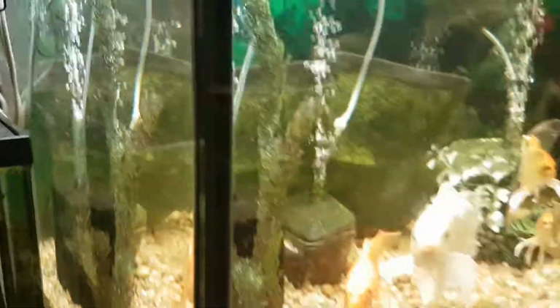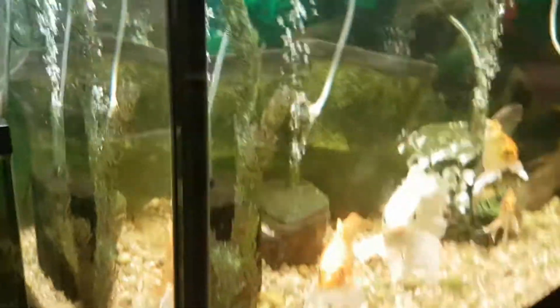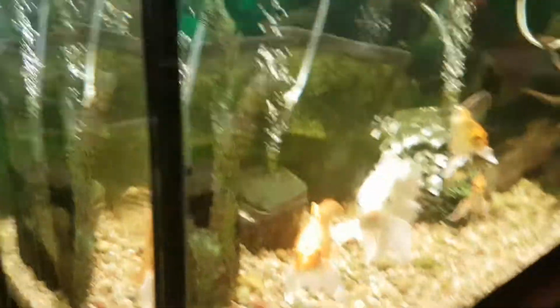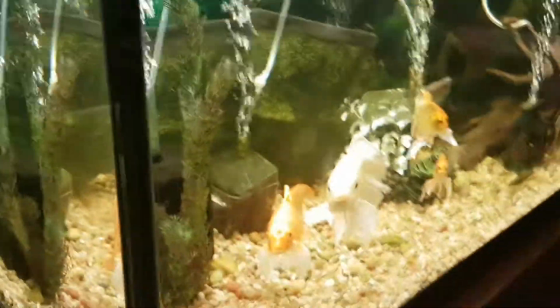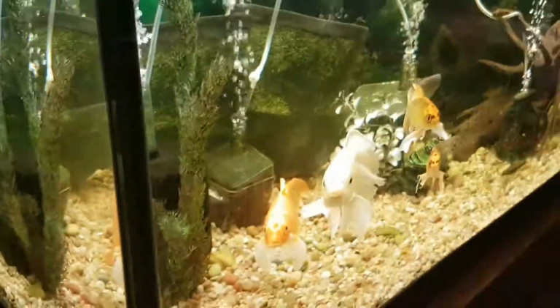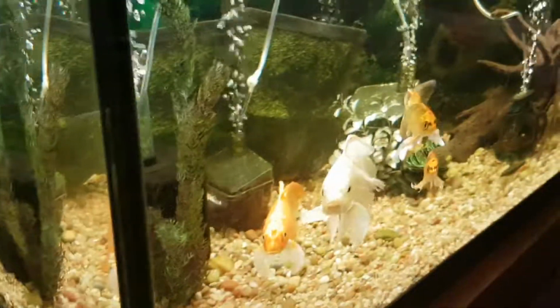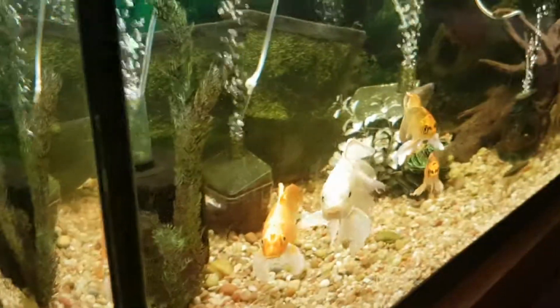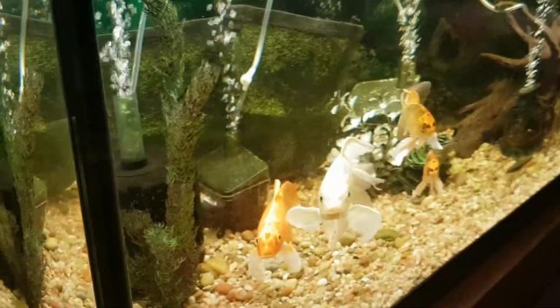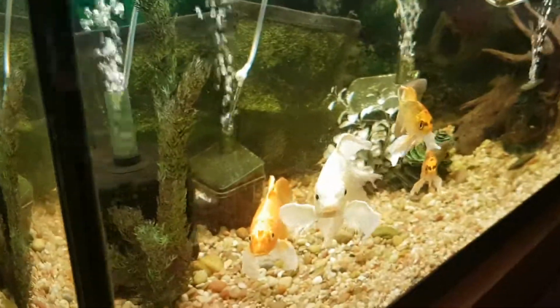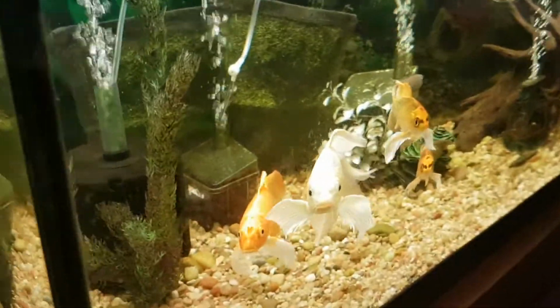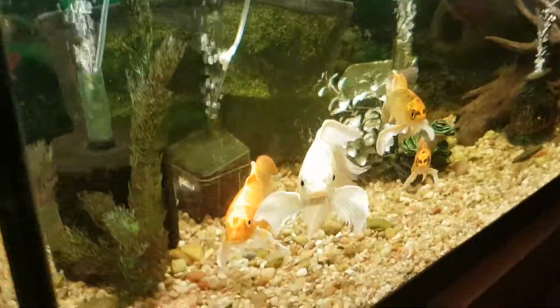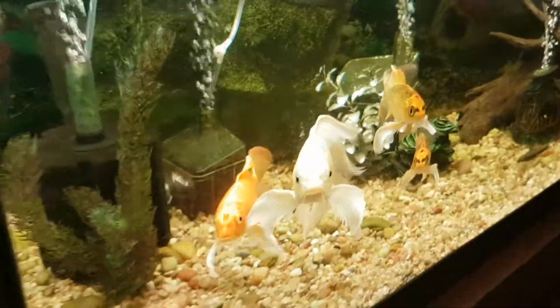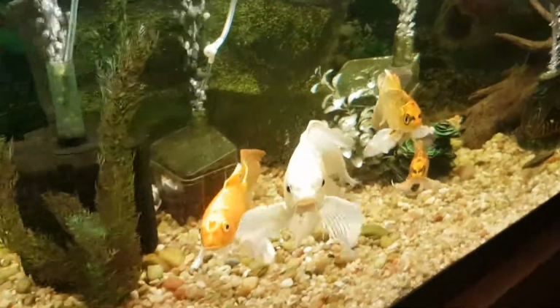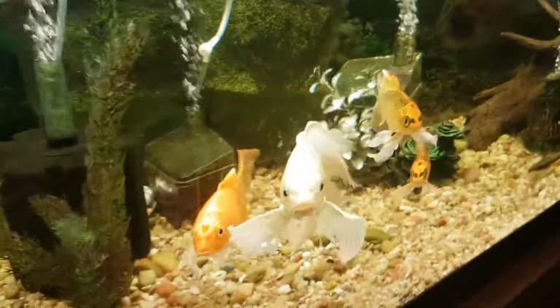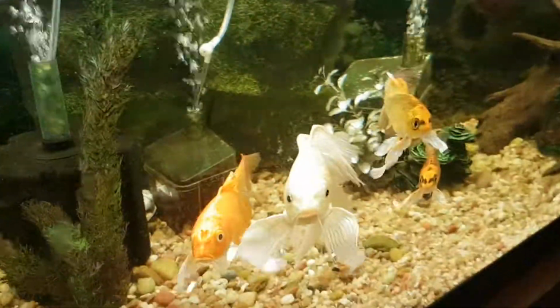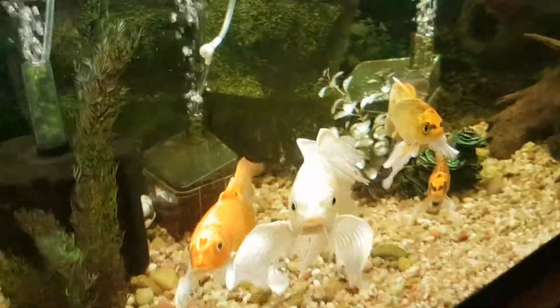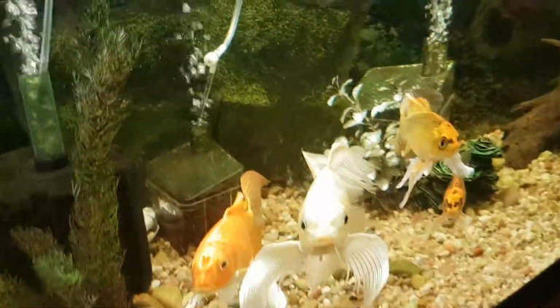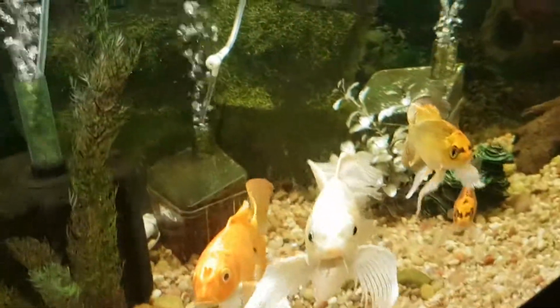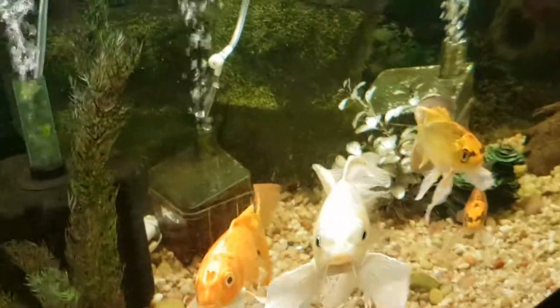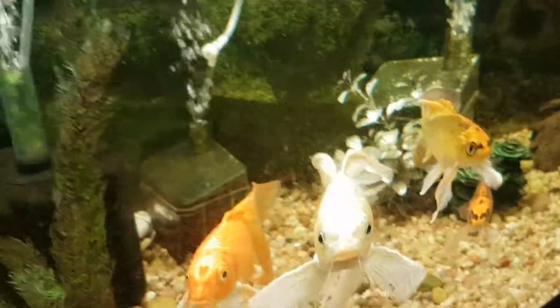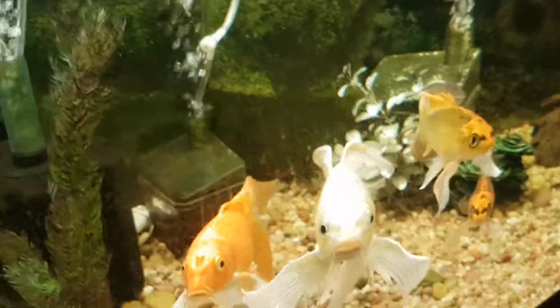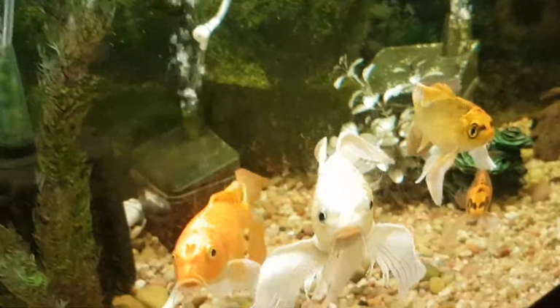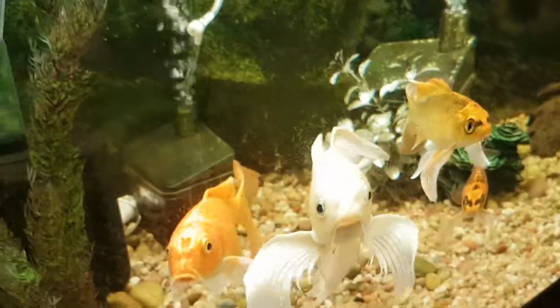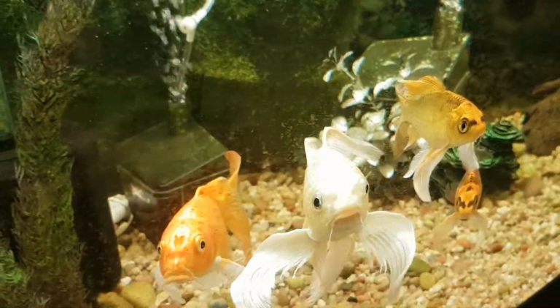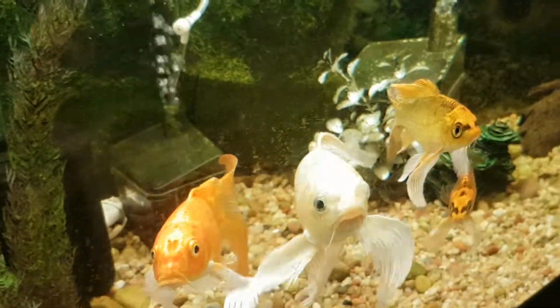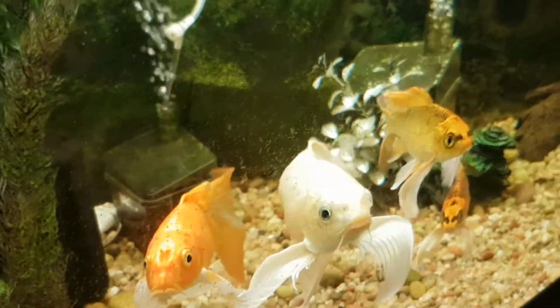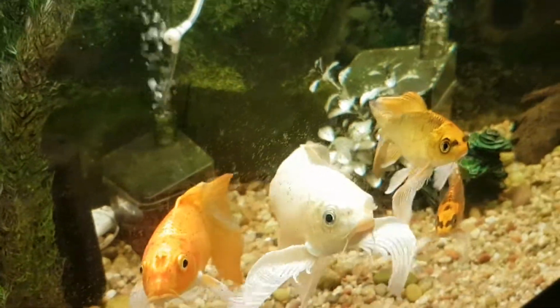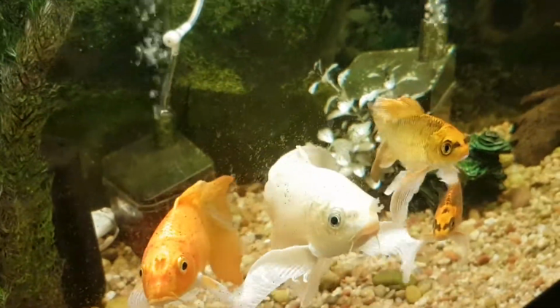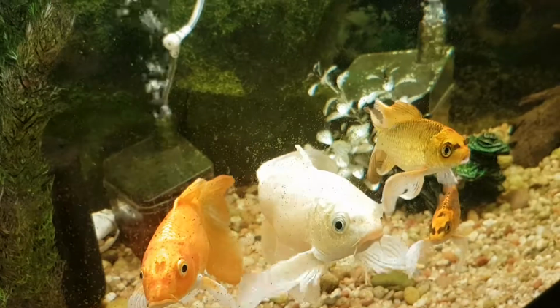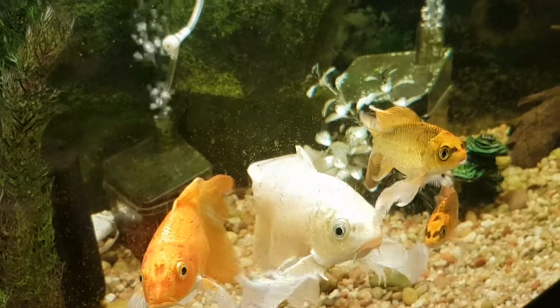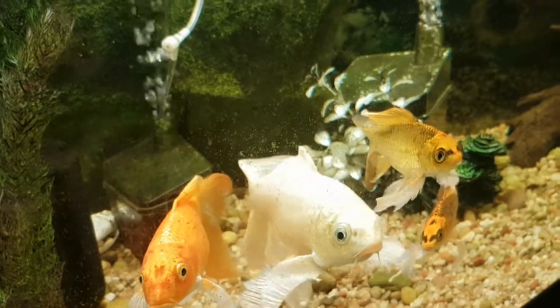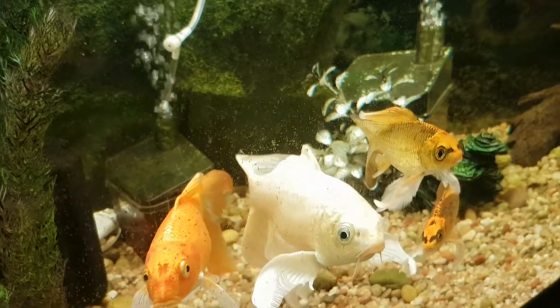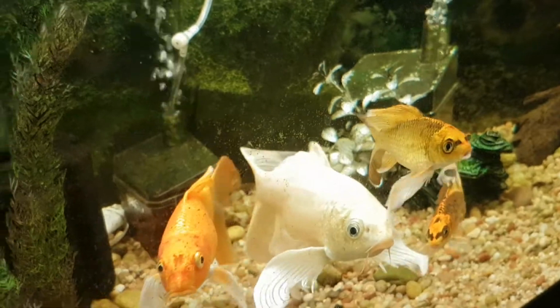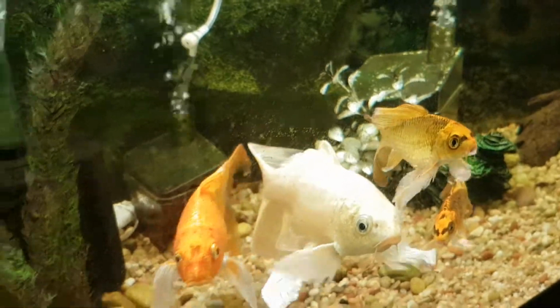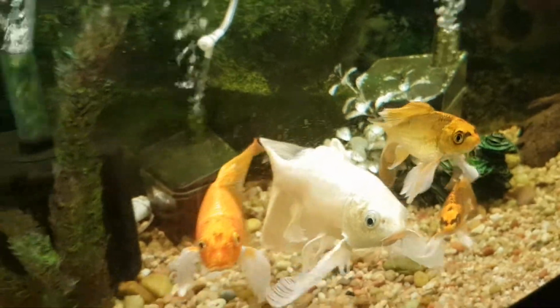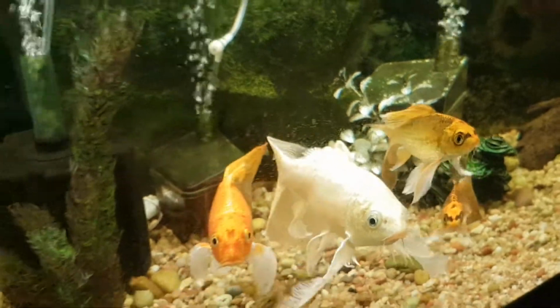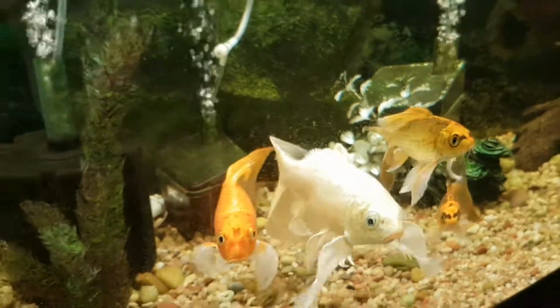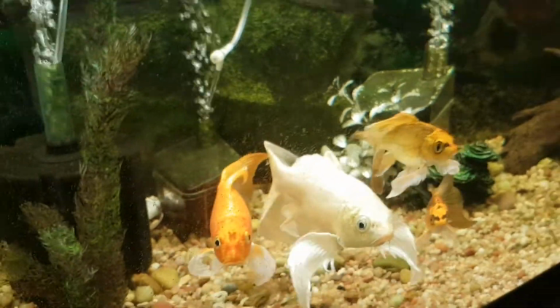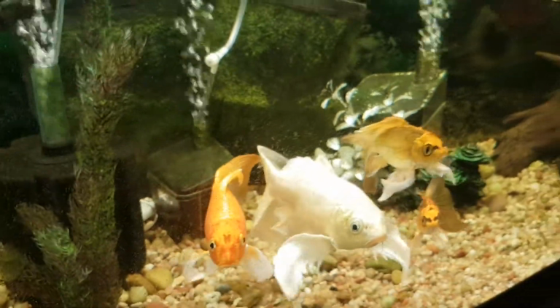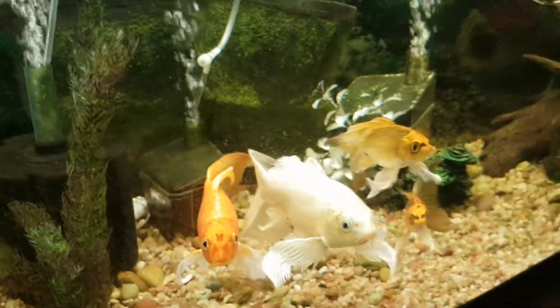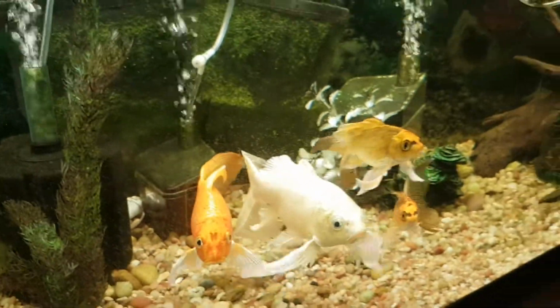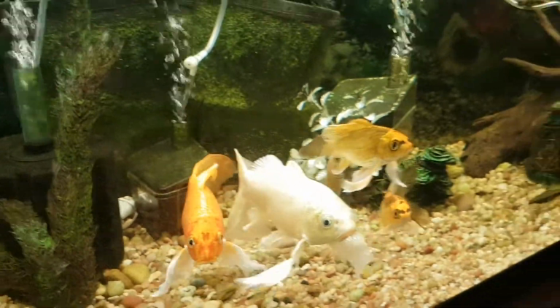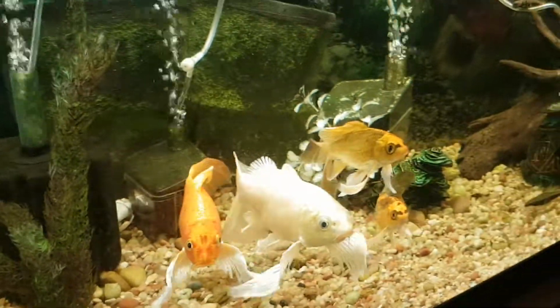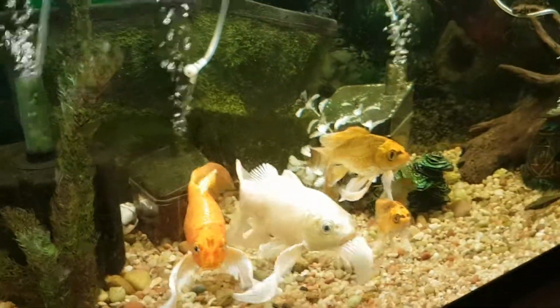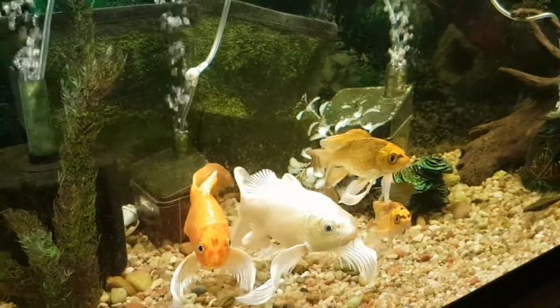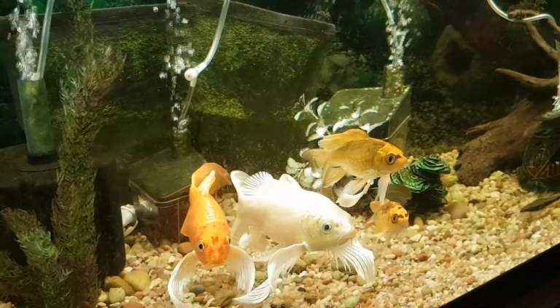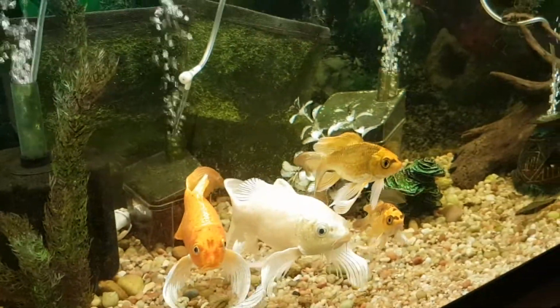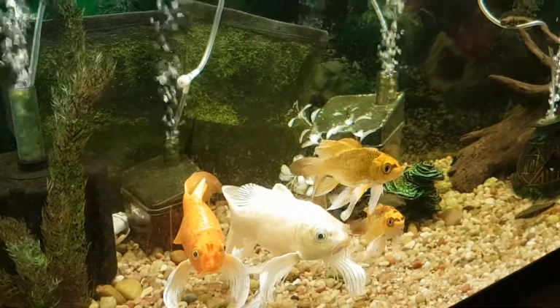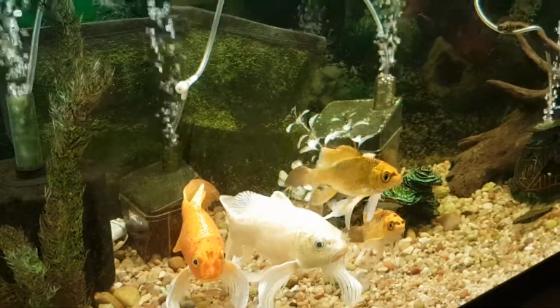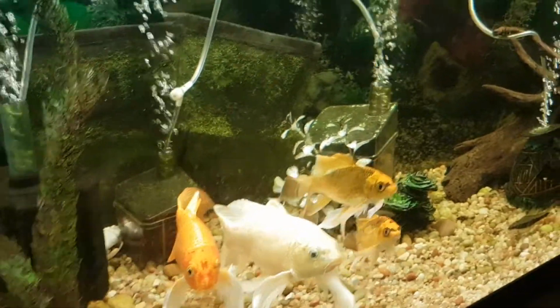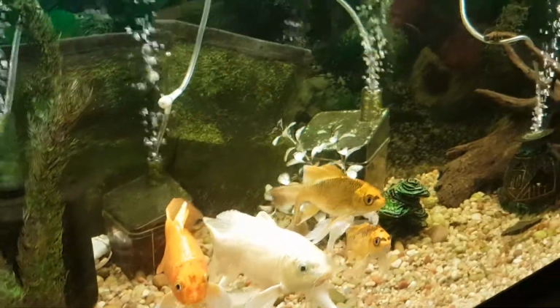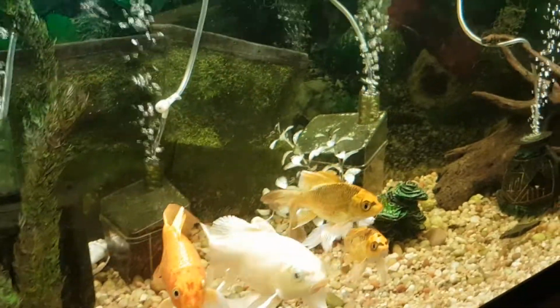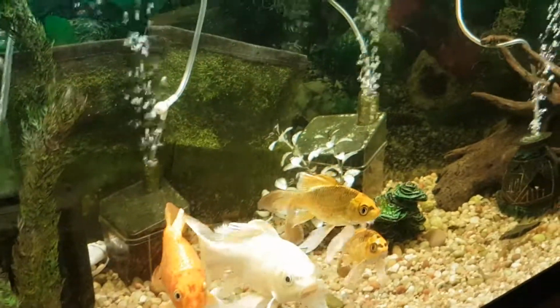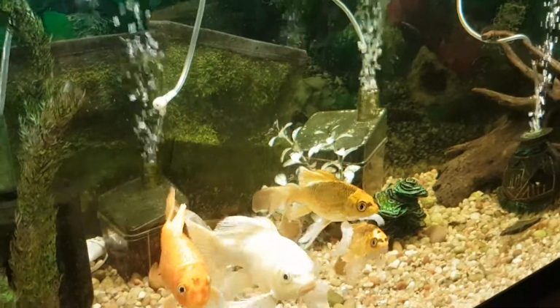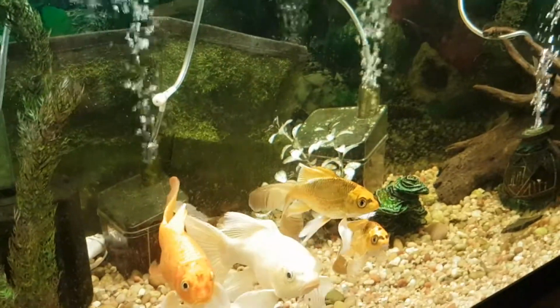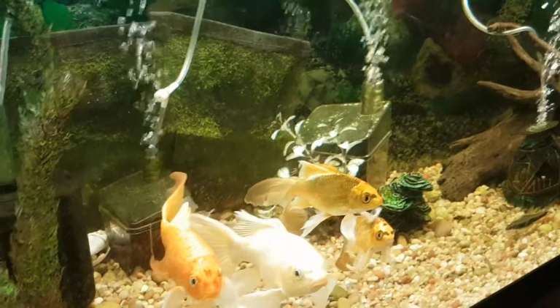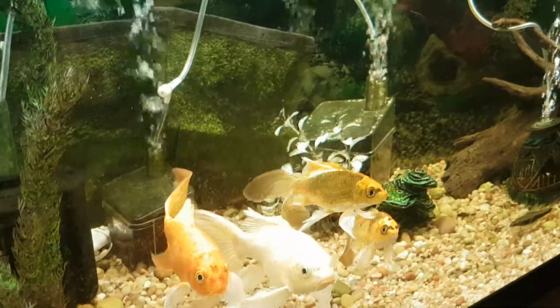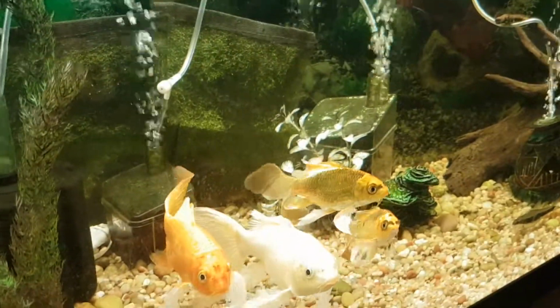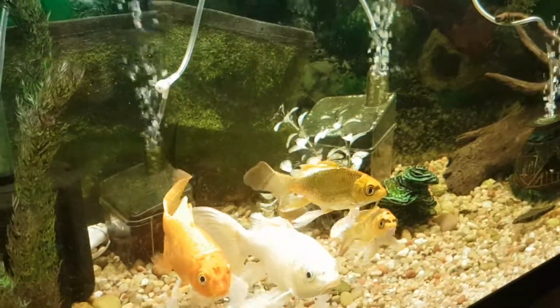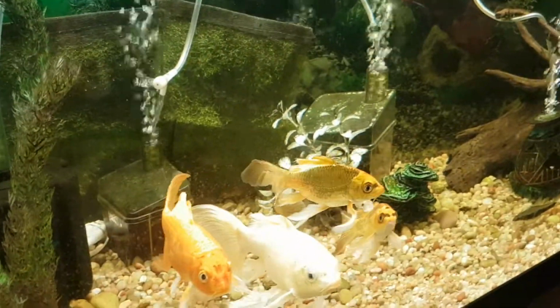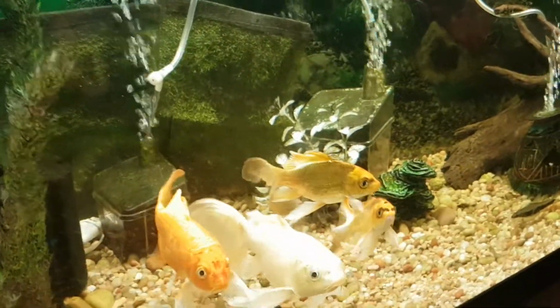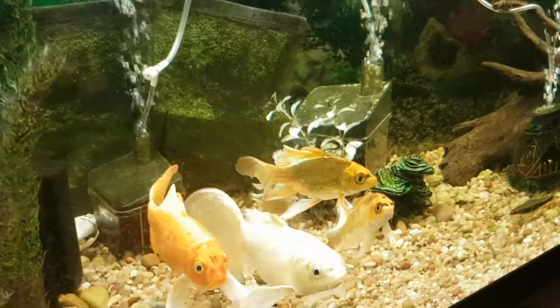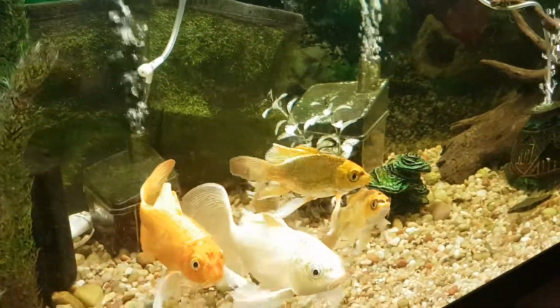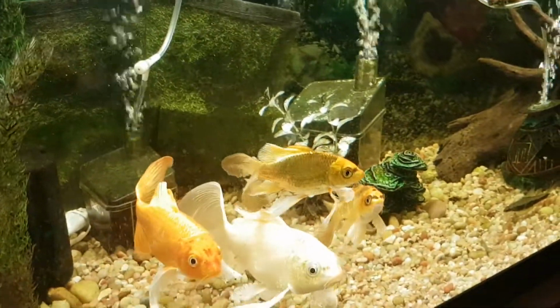My koi fish — curious as ever. And it's a 75 gallon here.